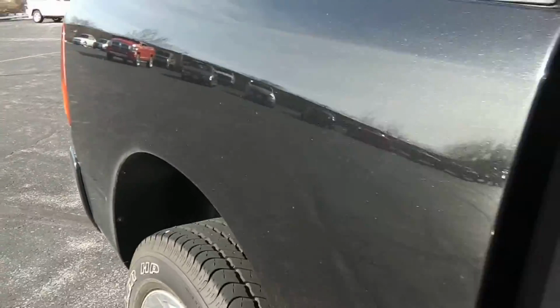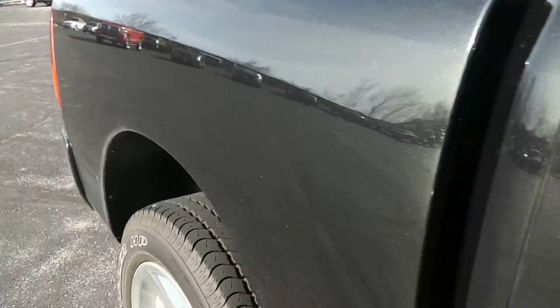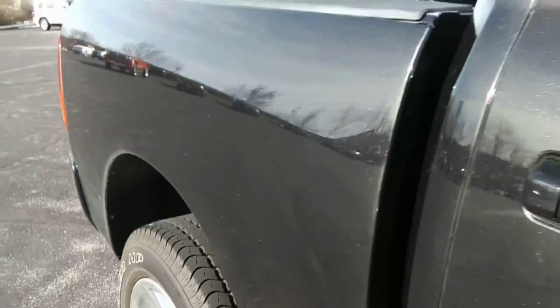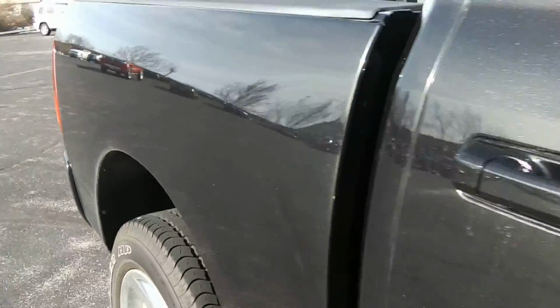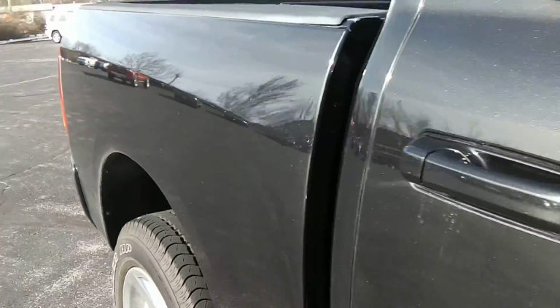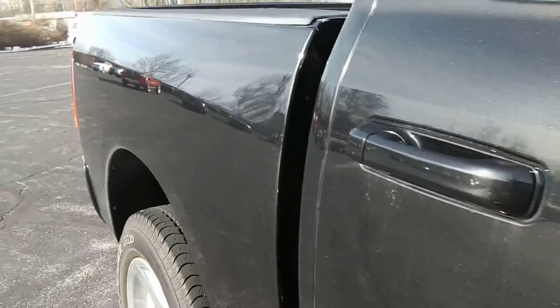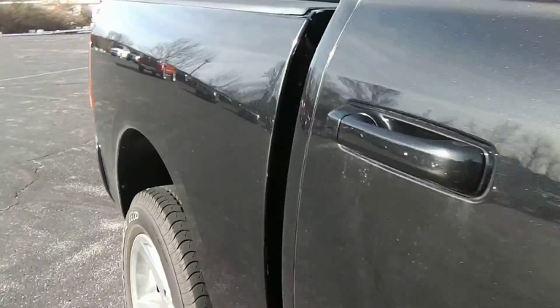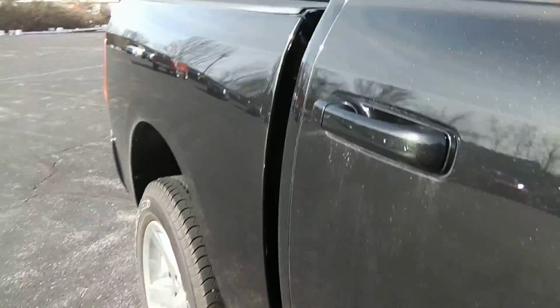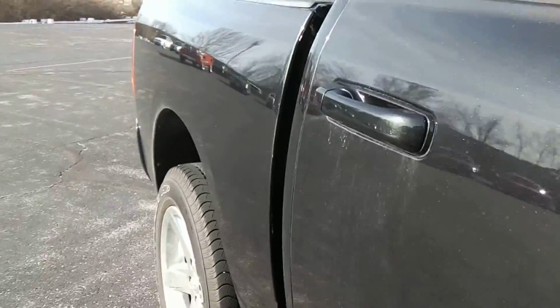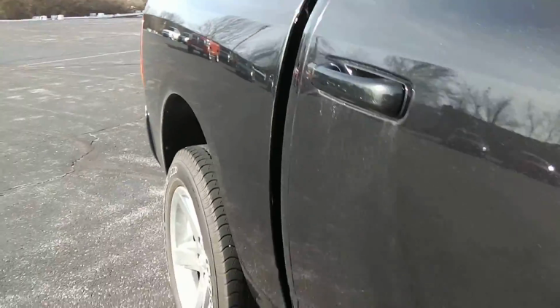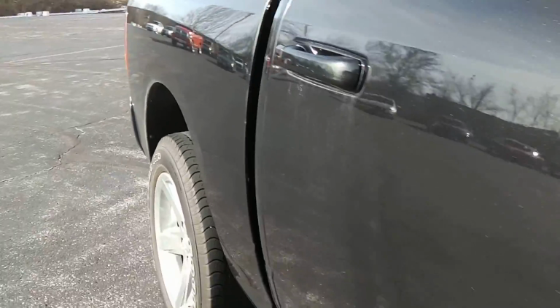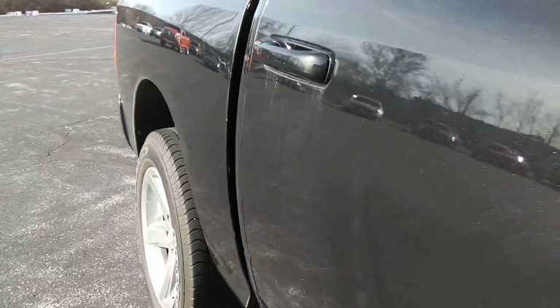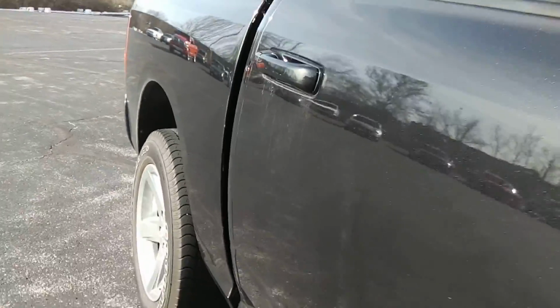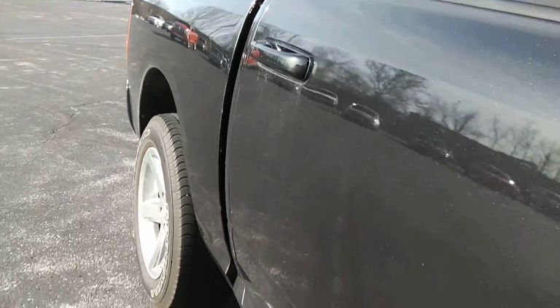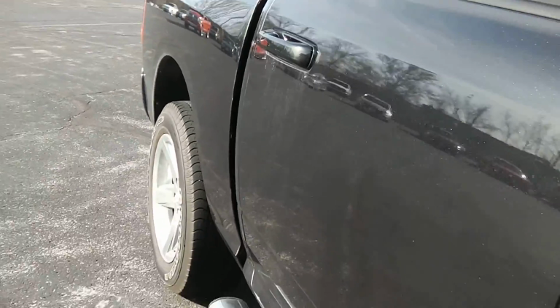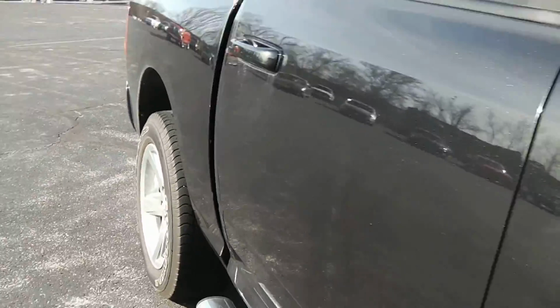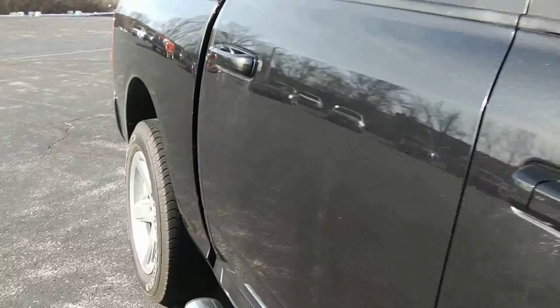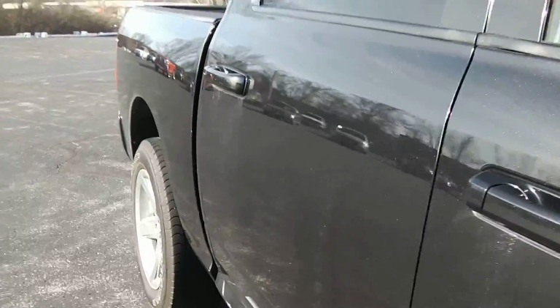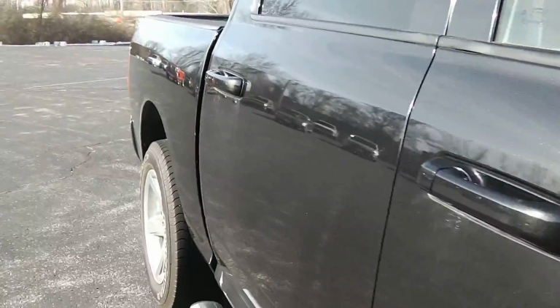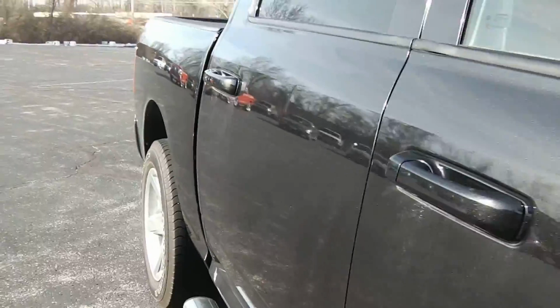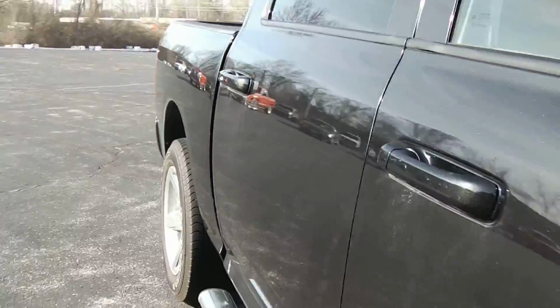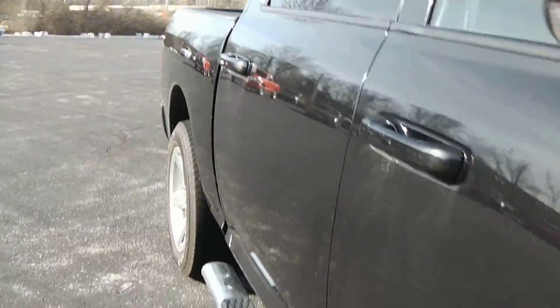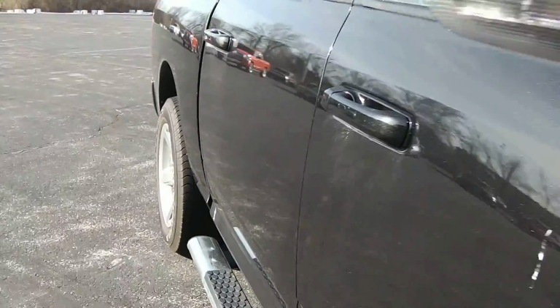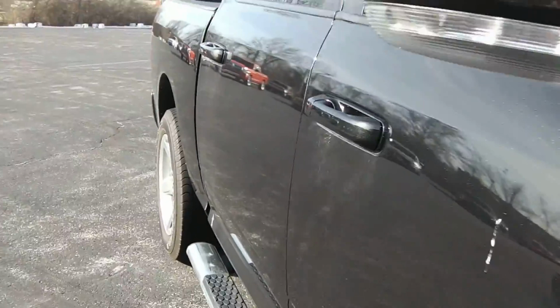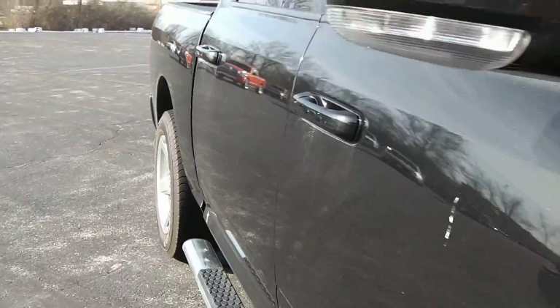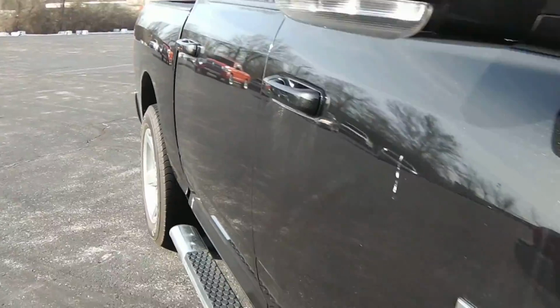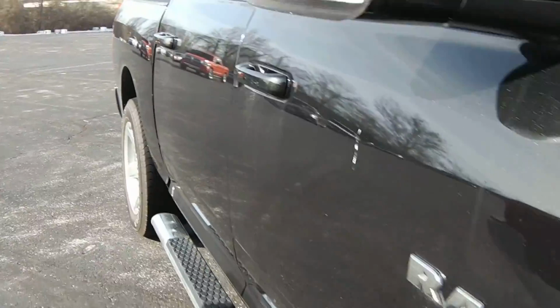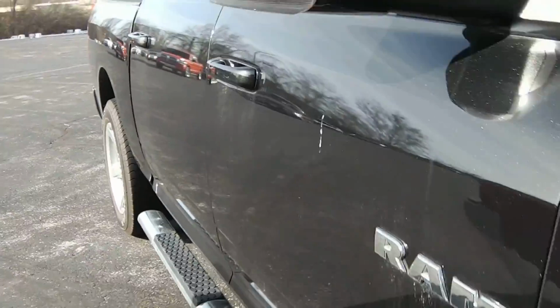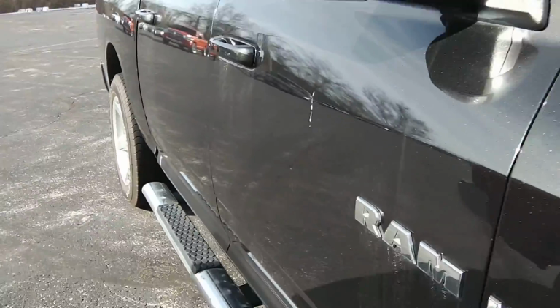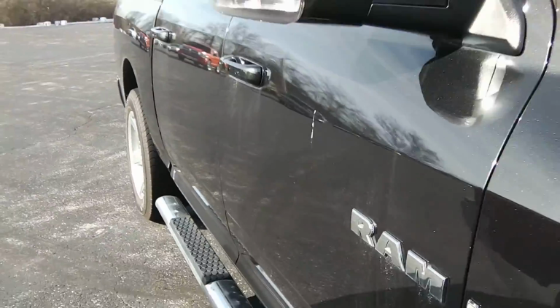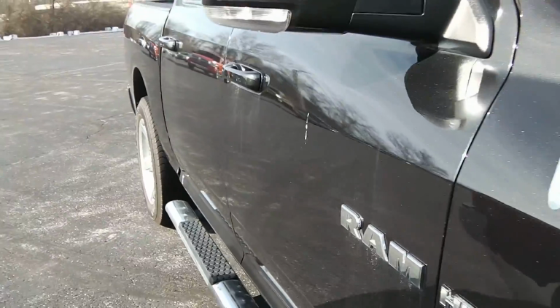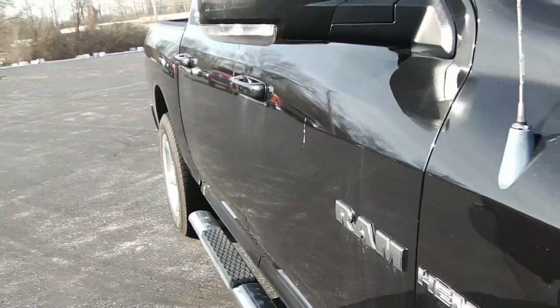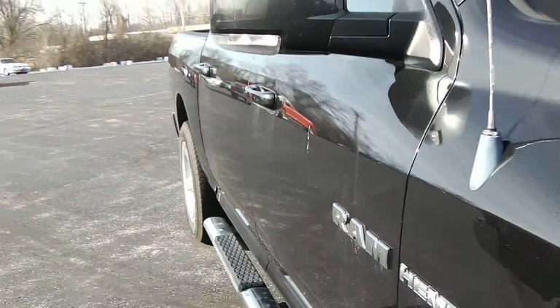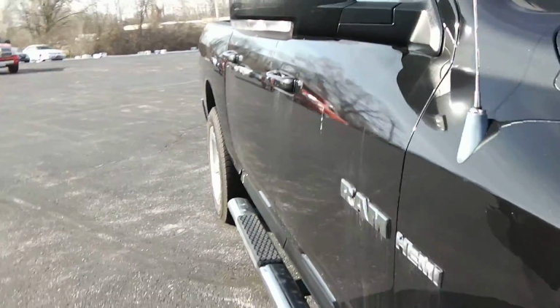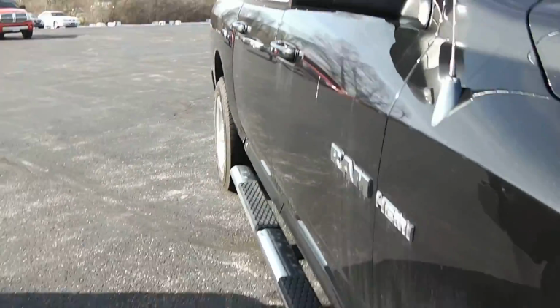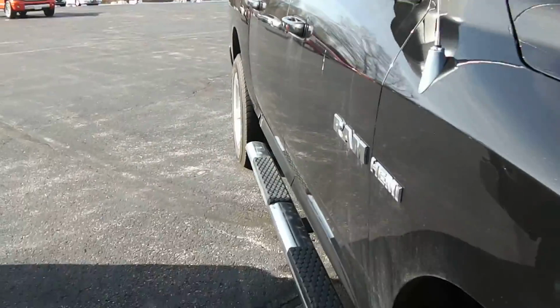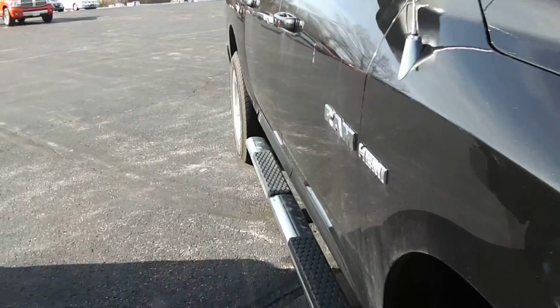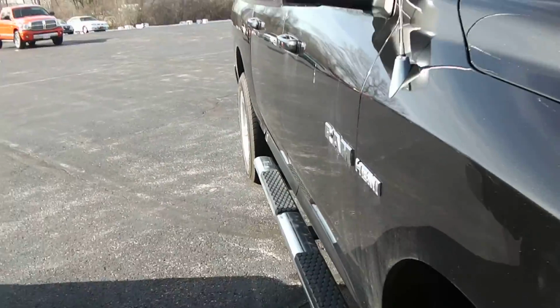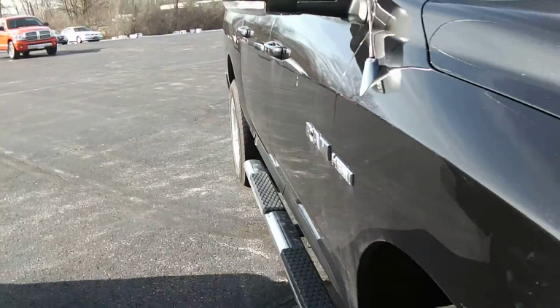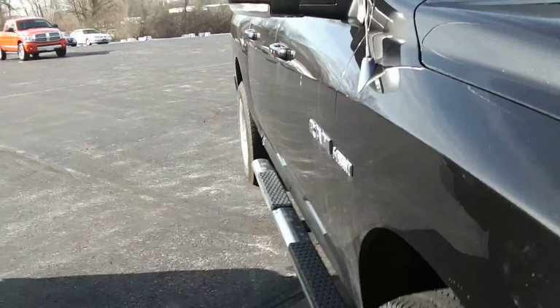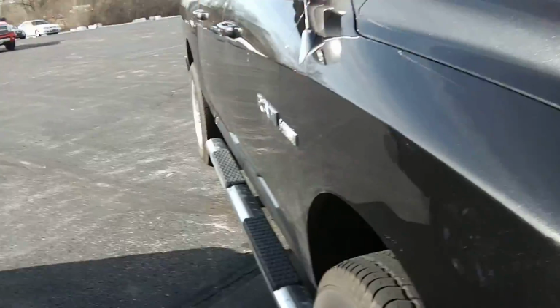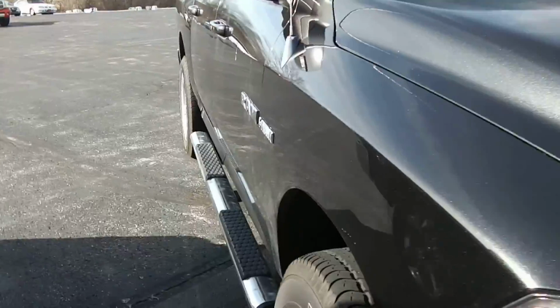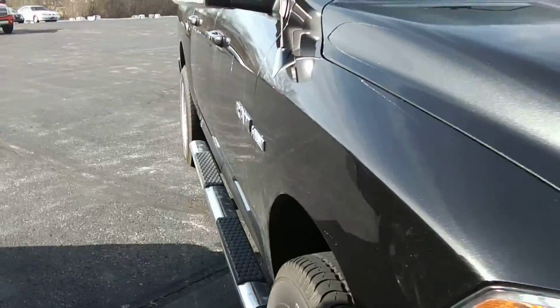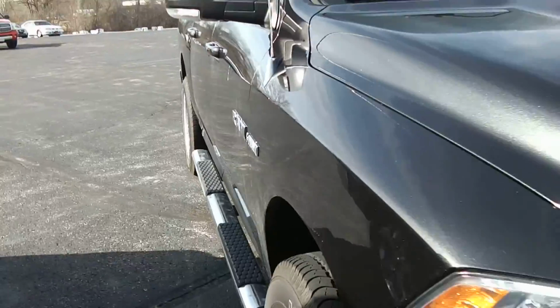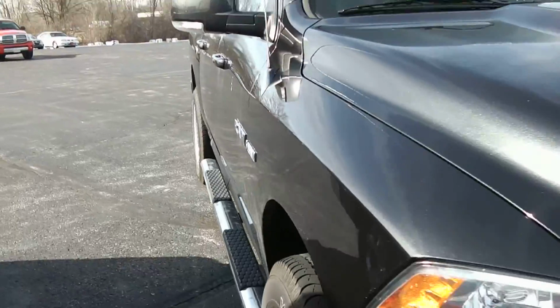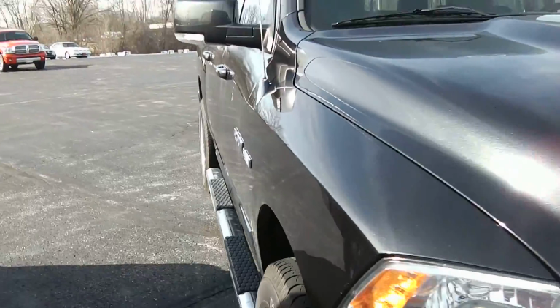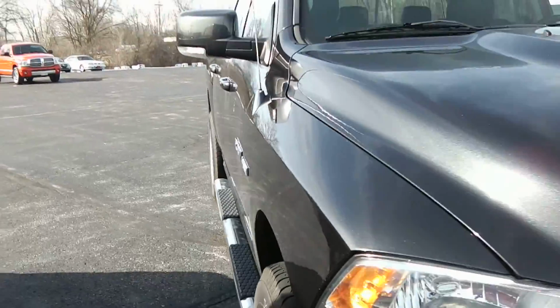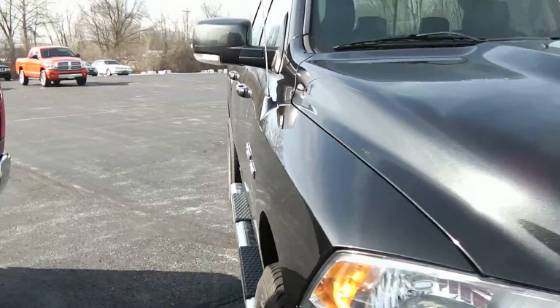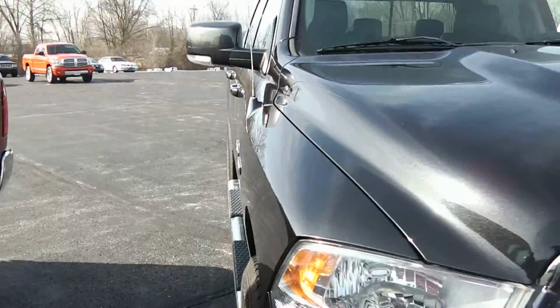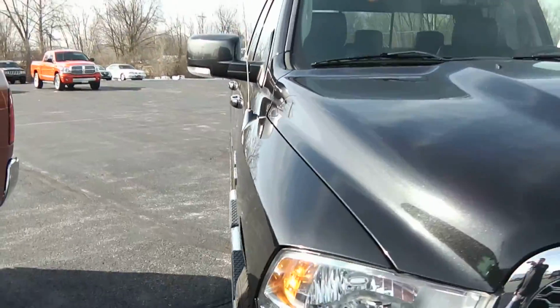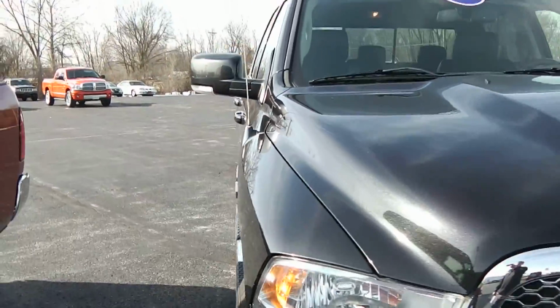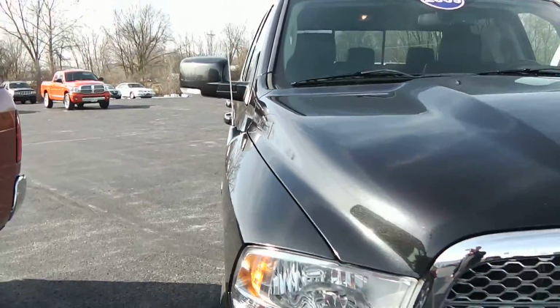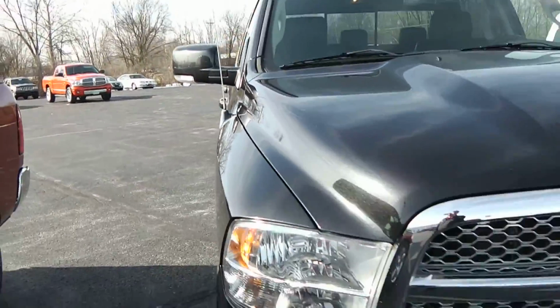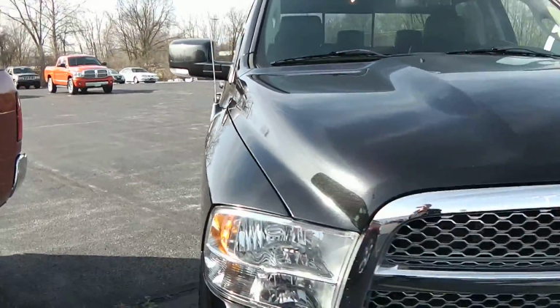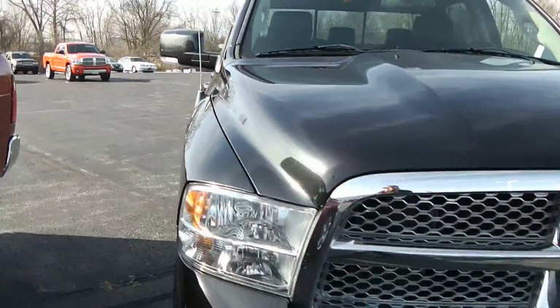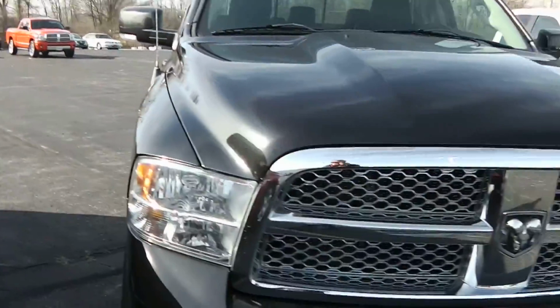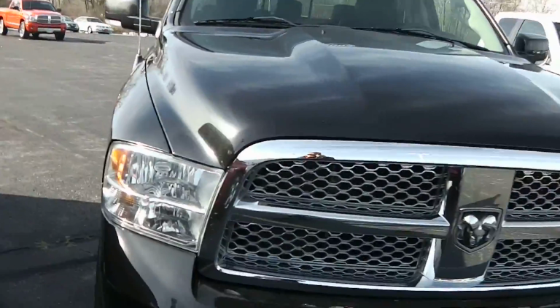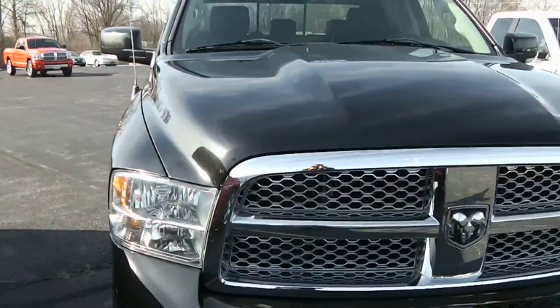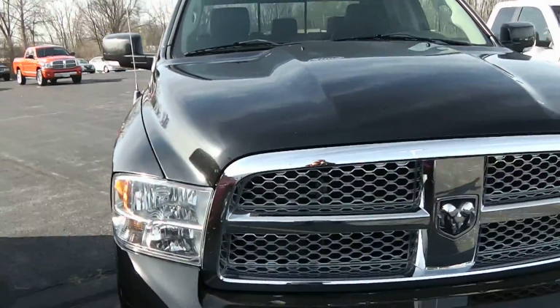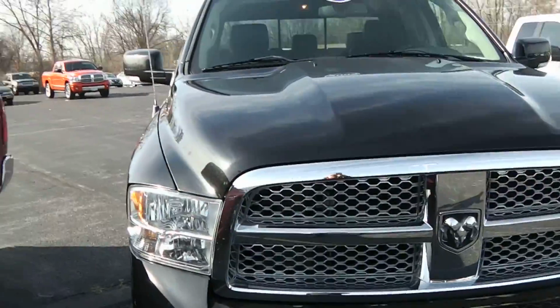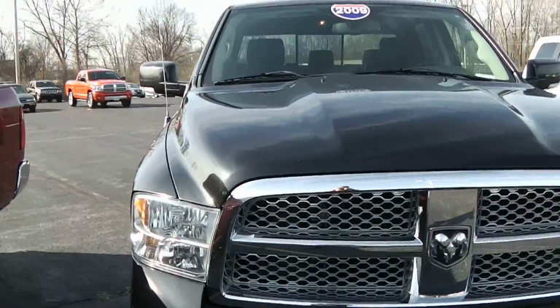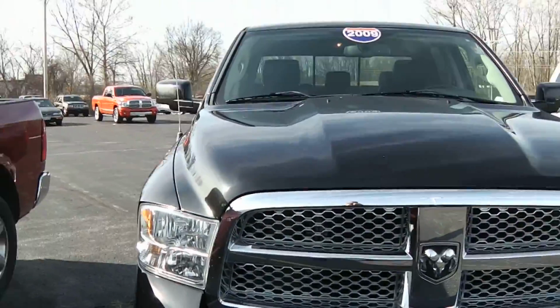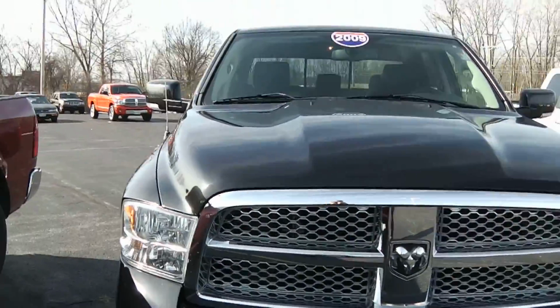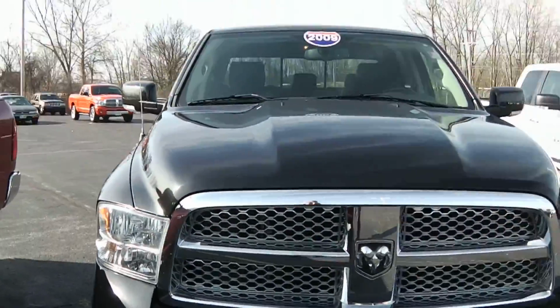Once again, this is a 2009 Ram 1500 four-by-four with the HEMI in it.